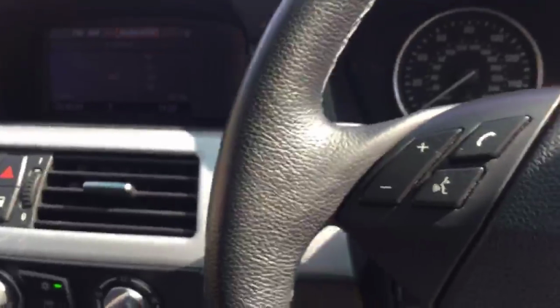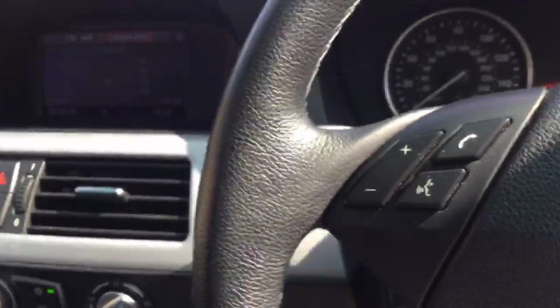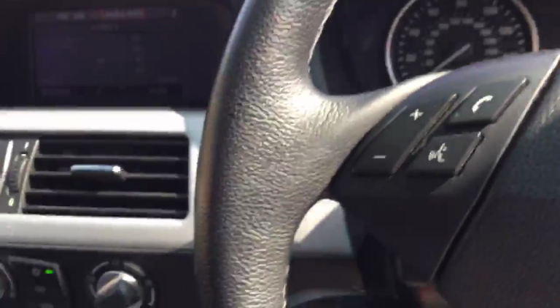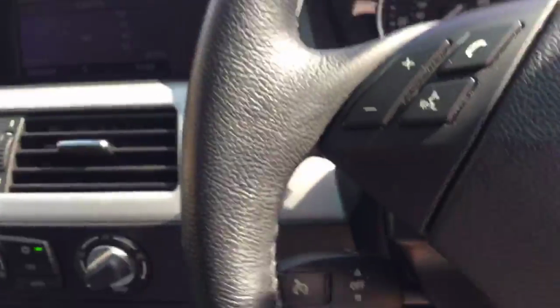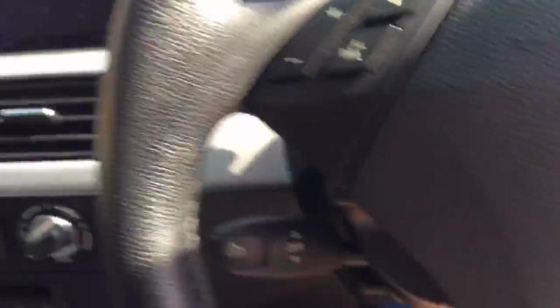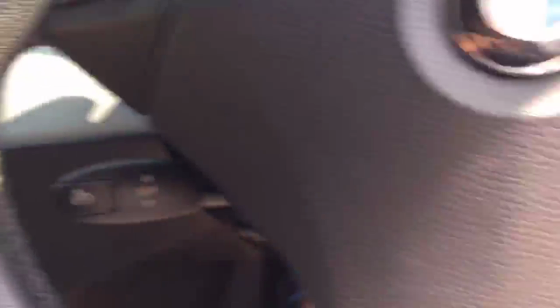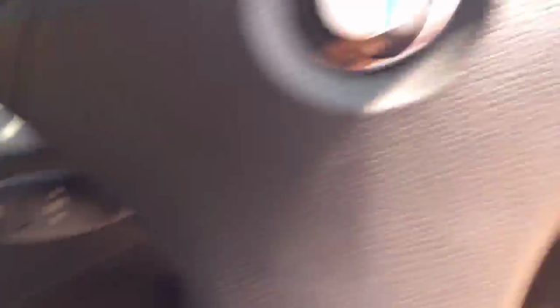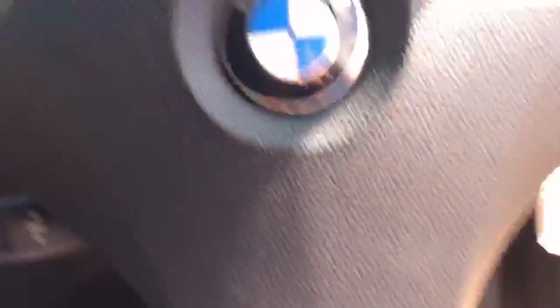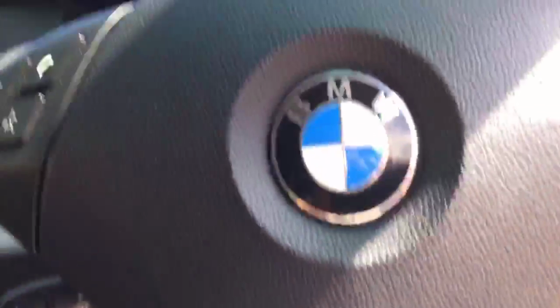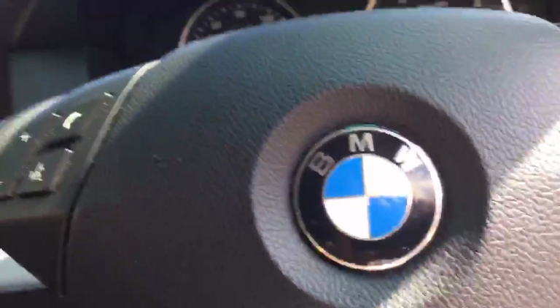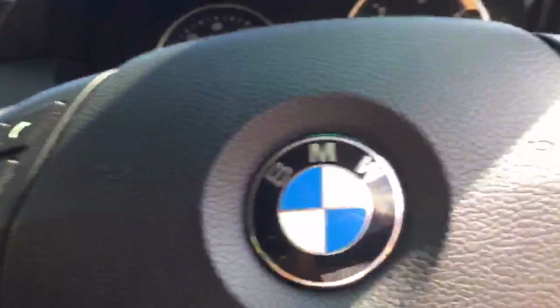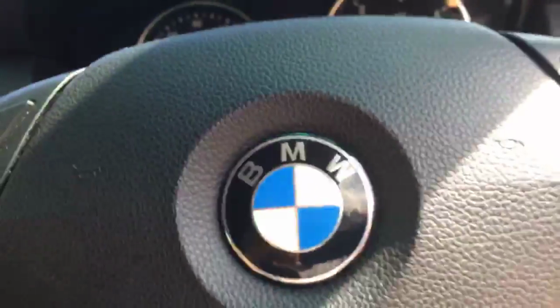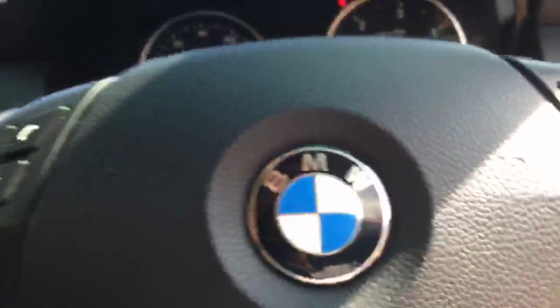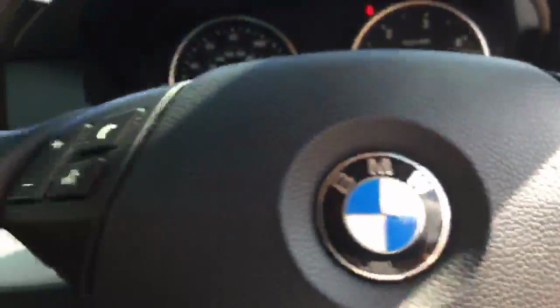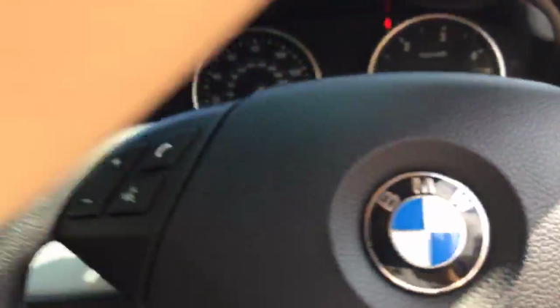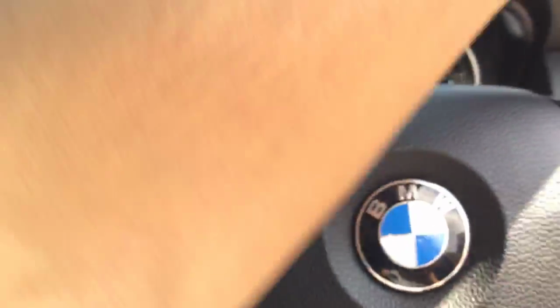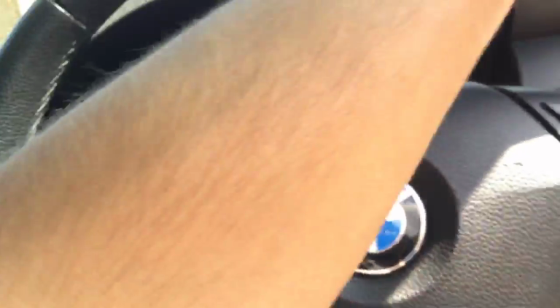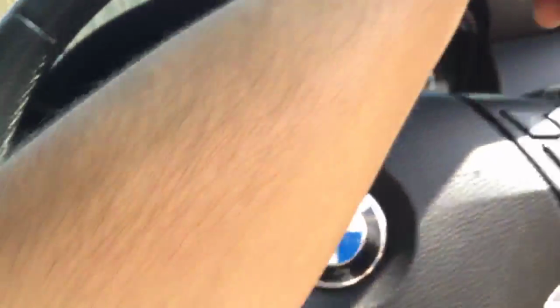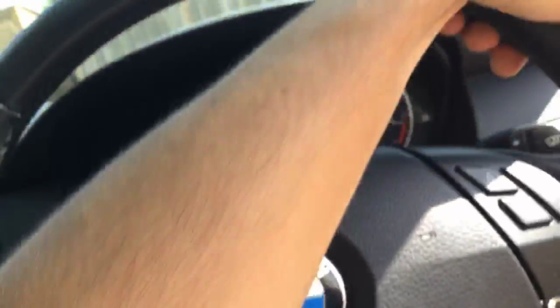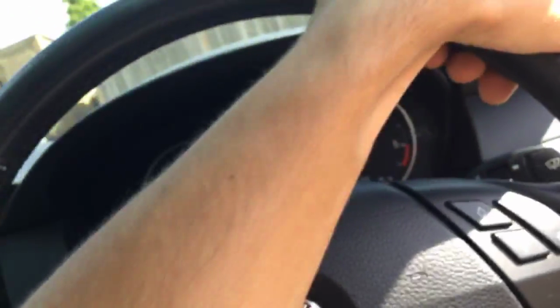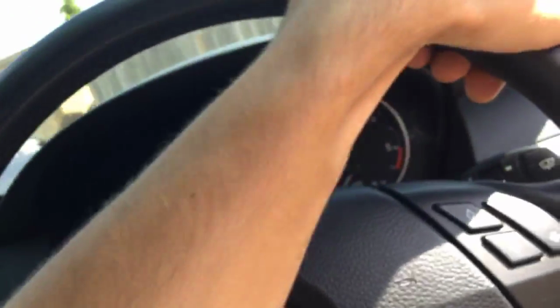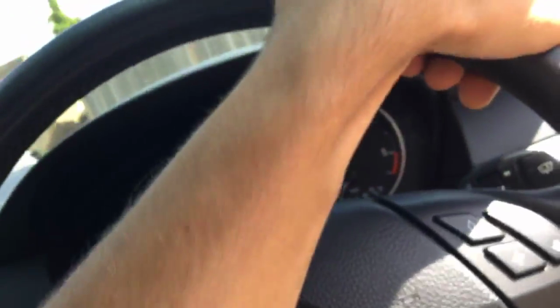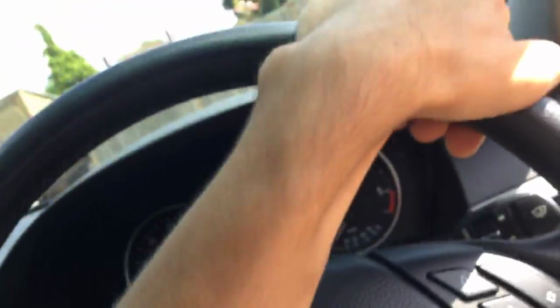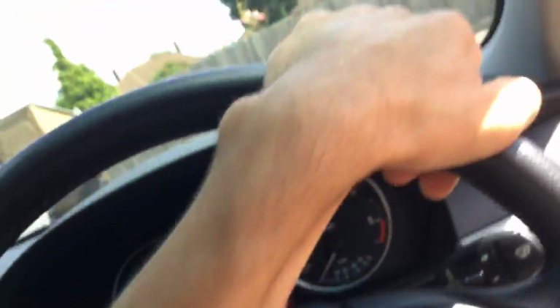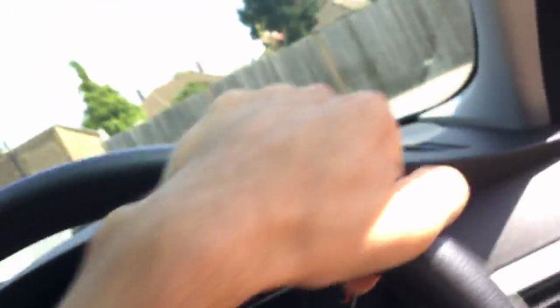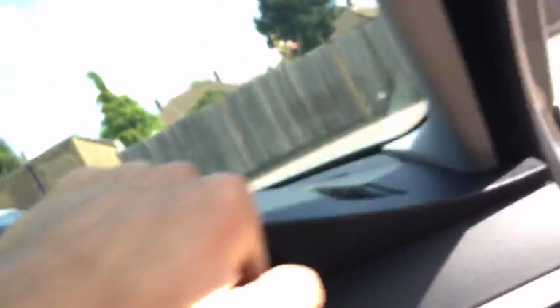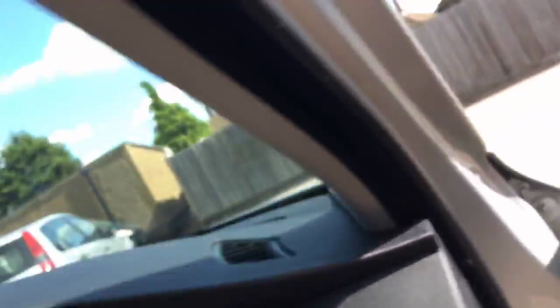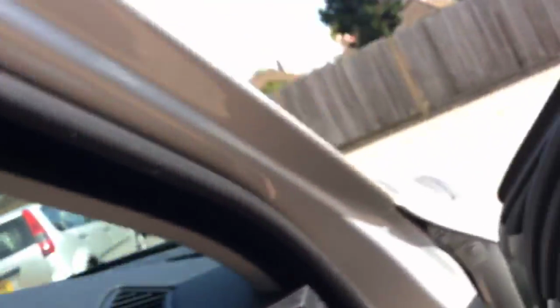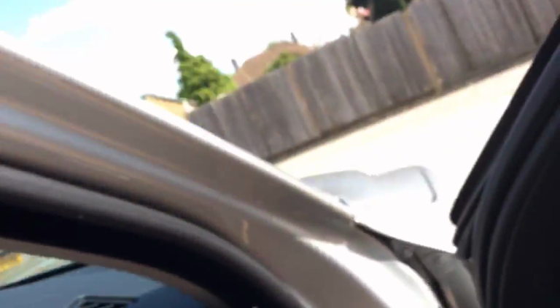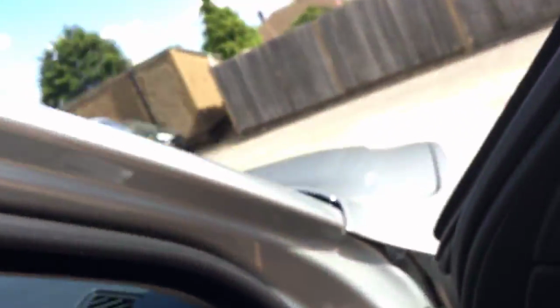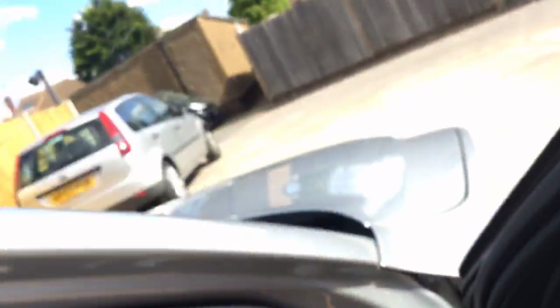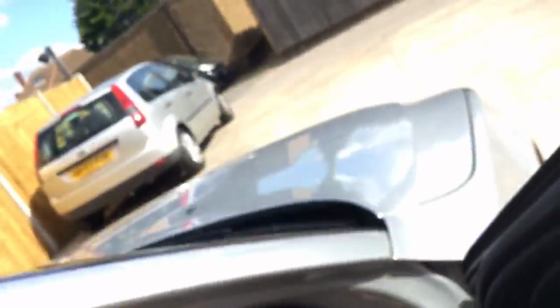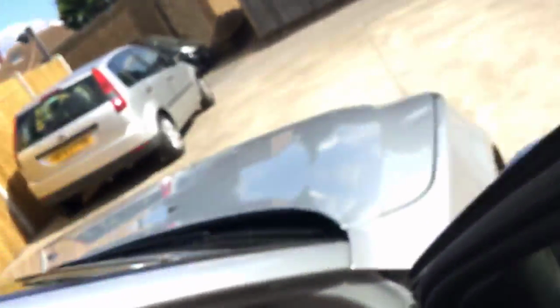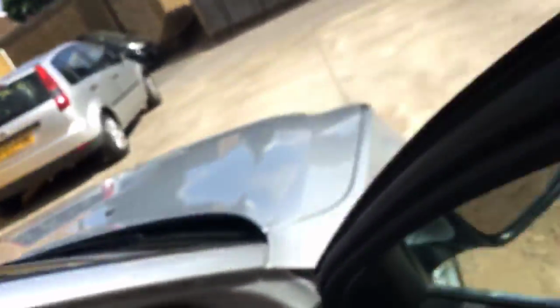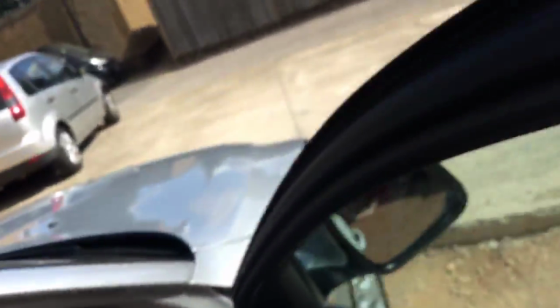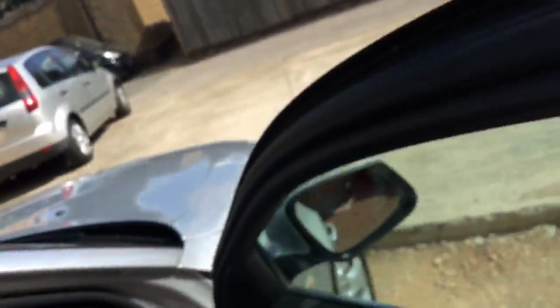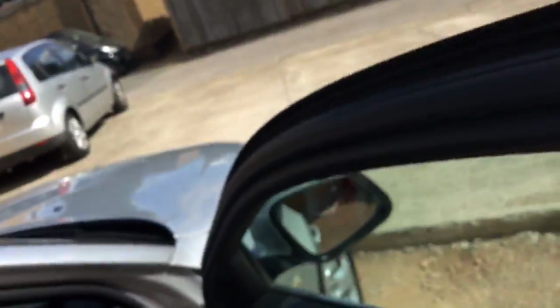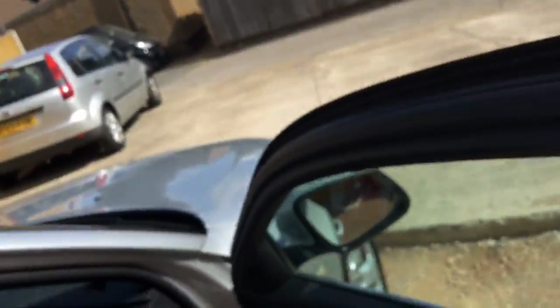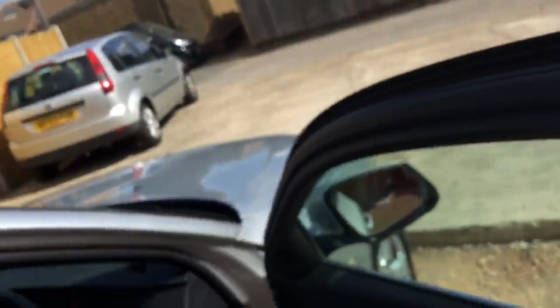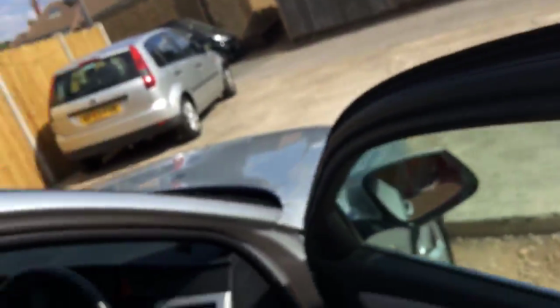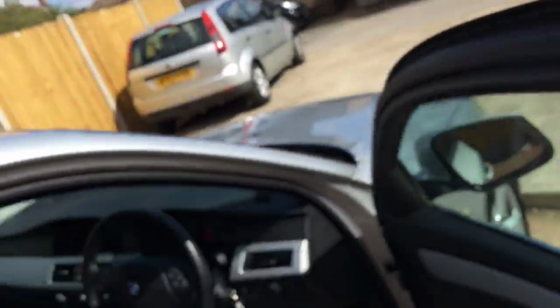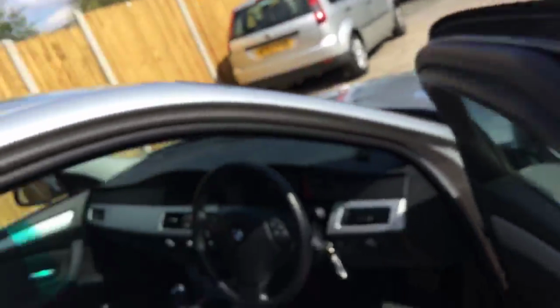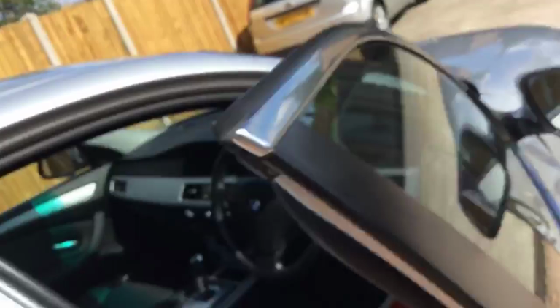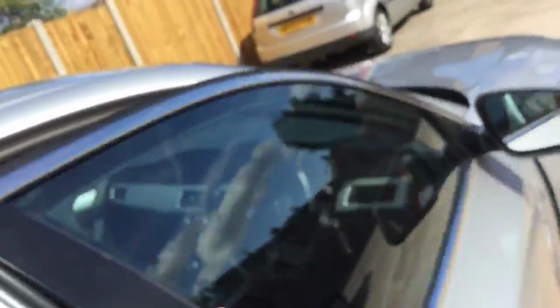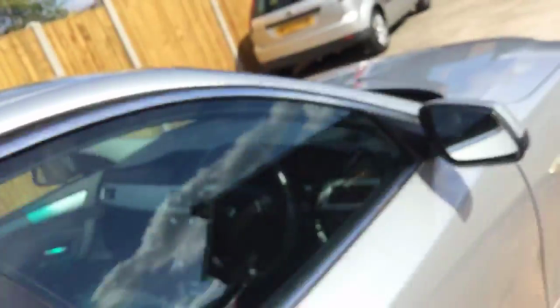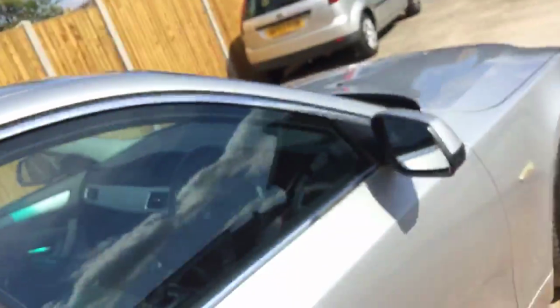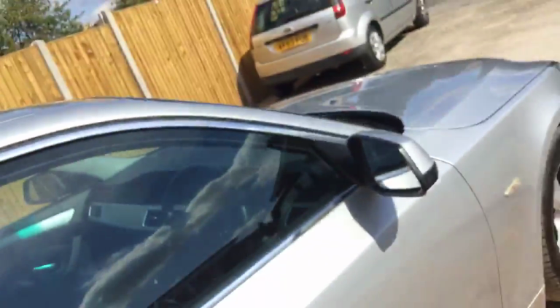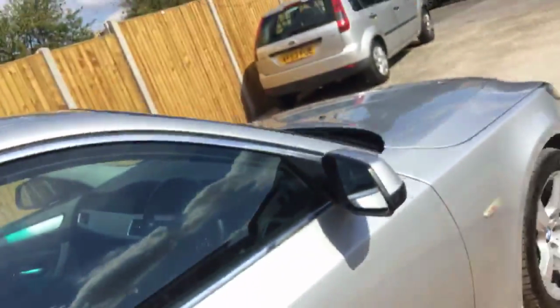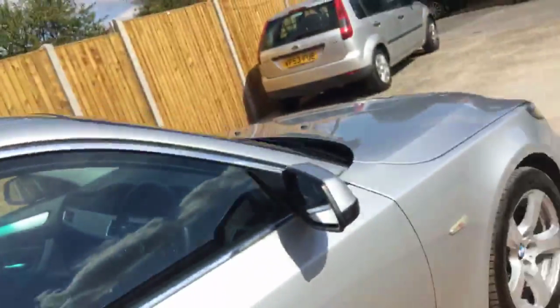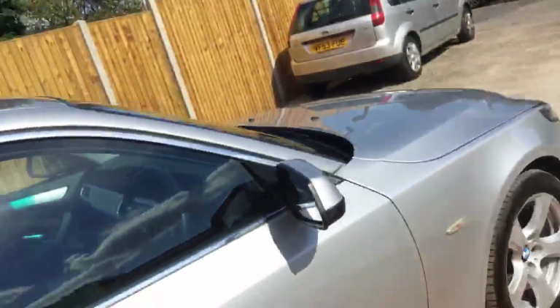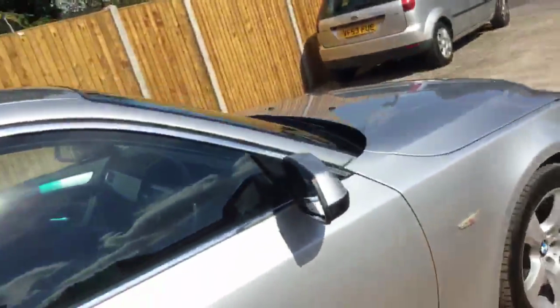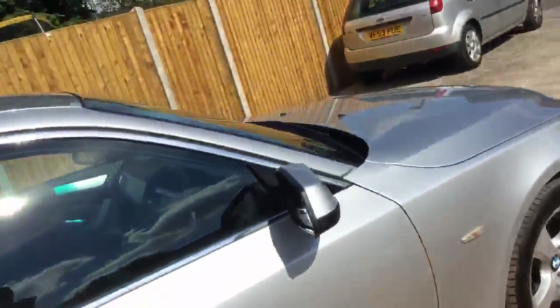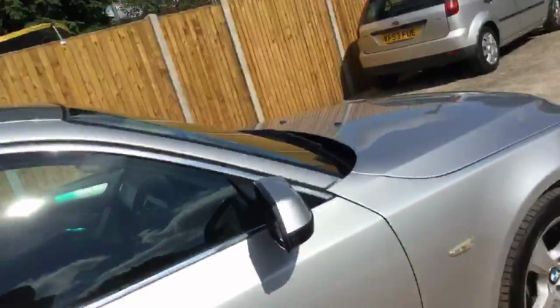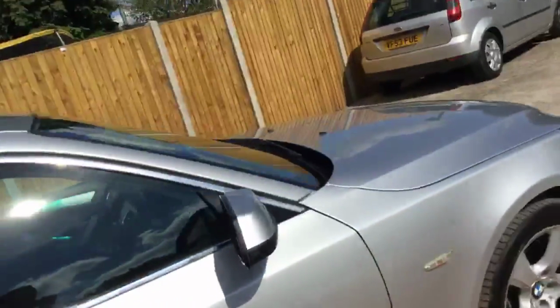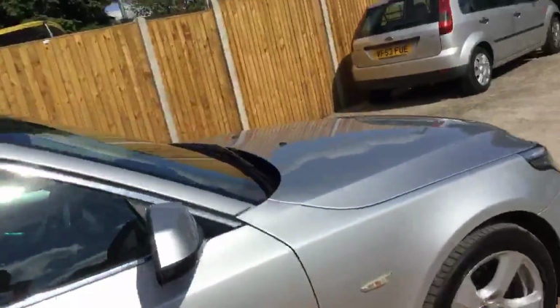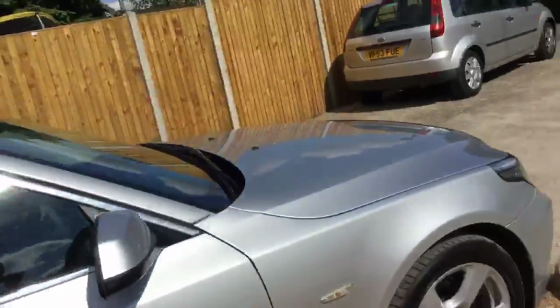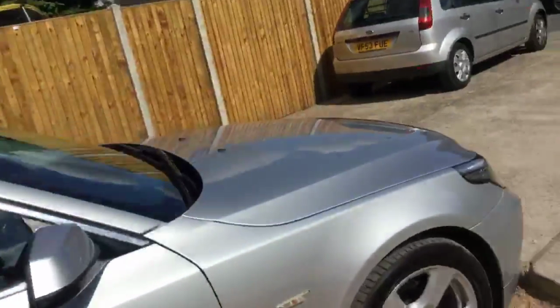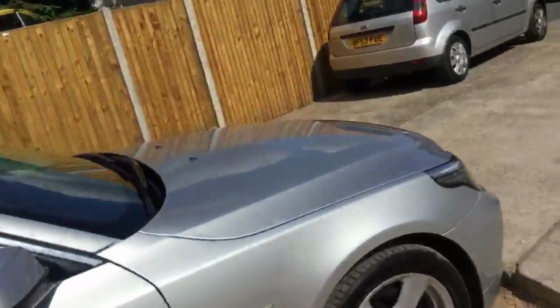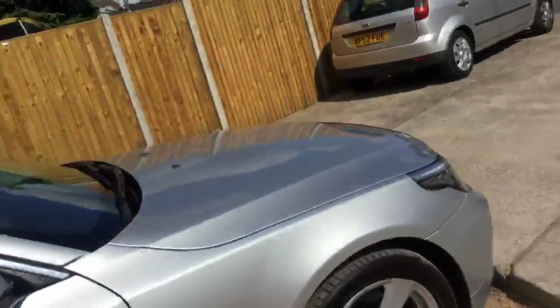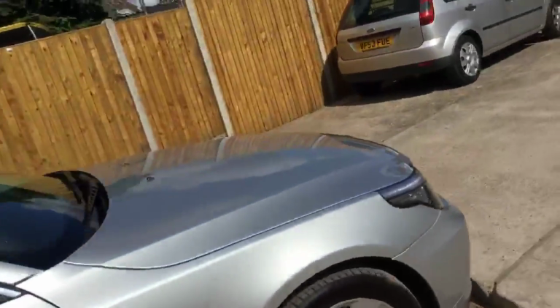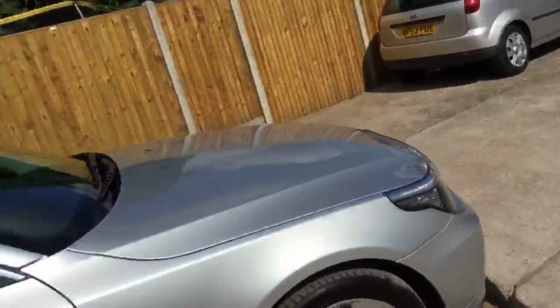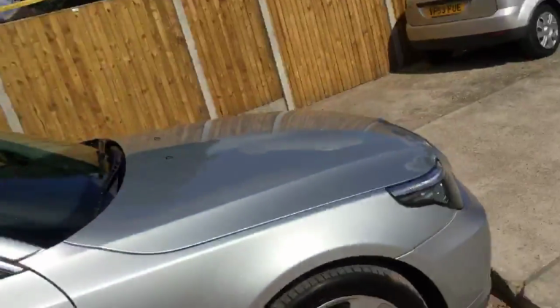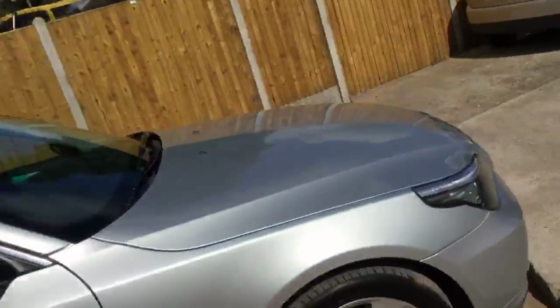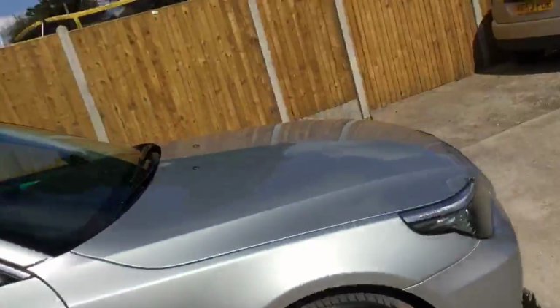That was a quick overview of the BMW 520D. To book a test drive or for any further information, please give us a call.